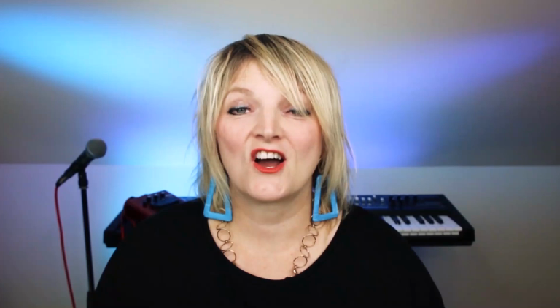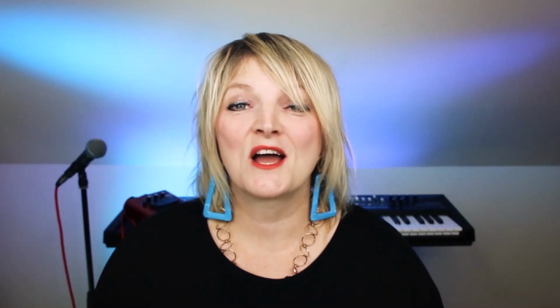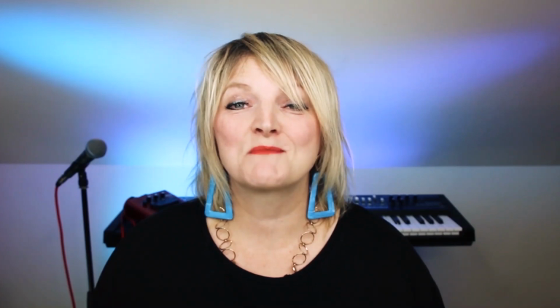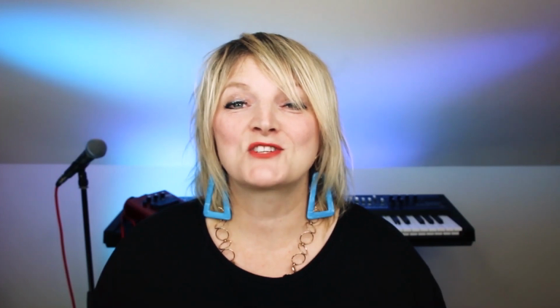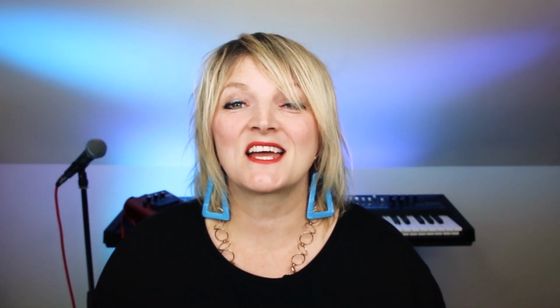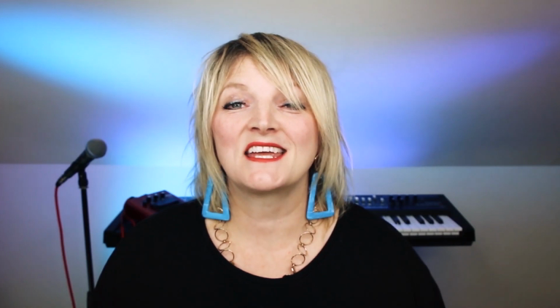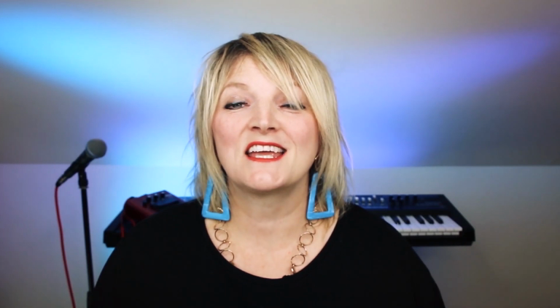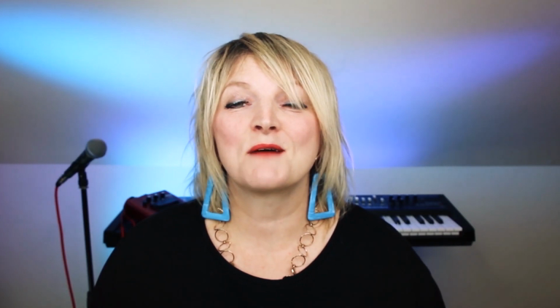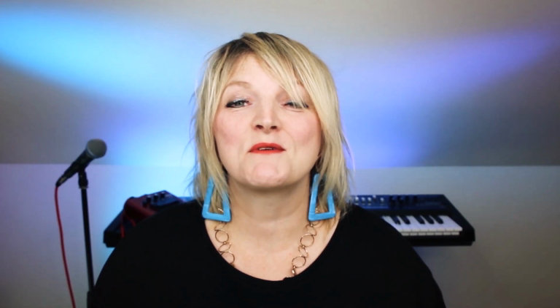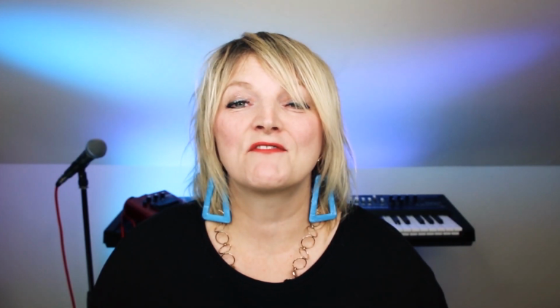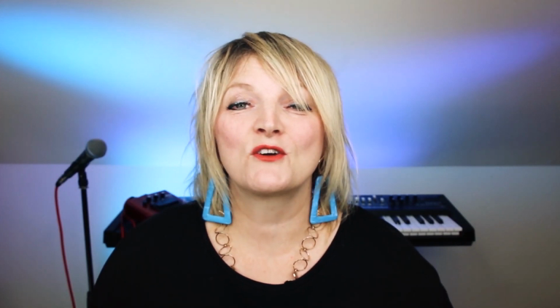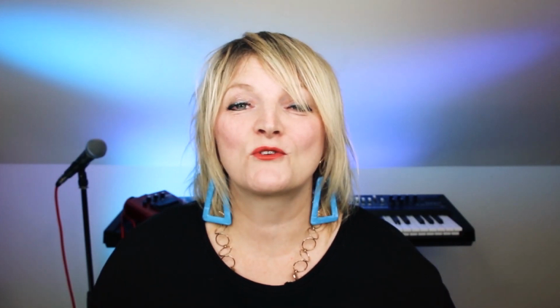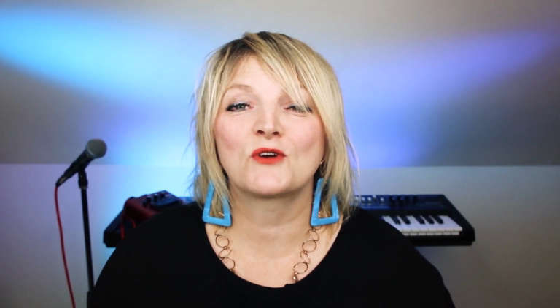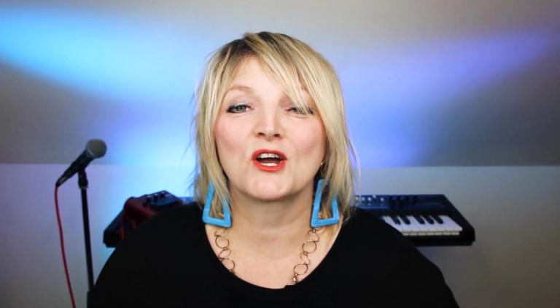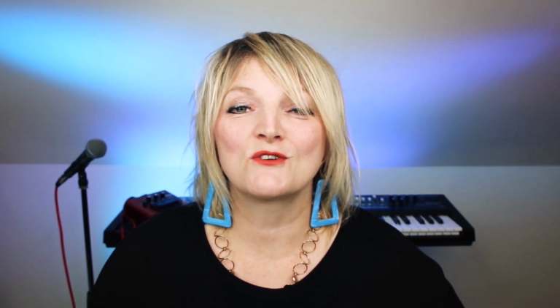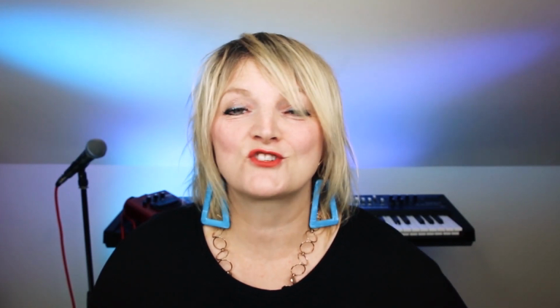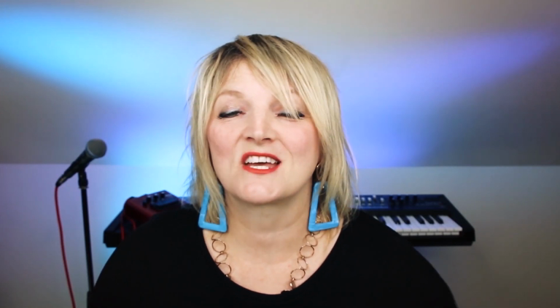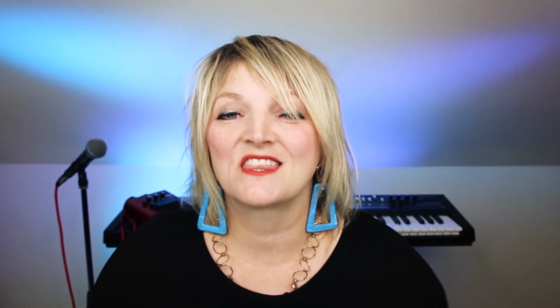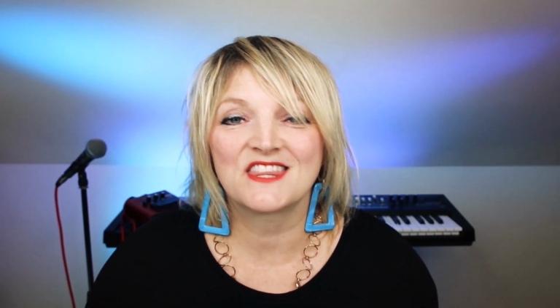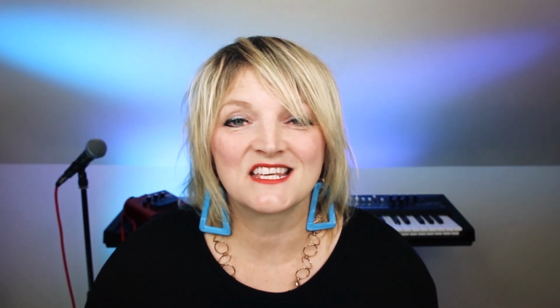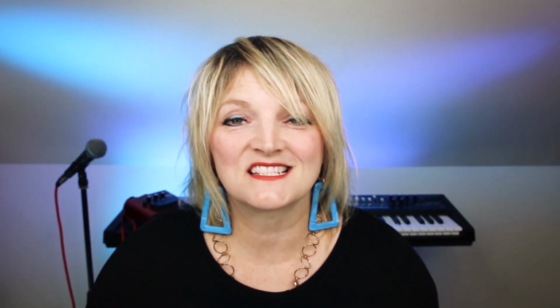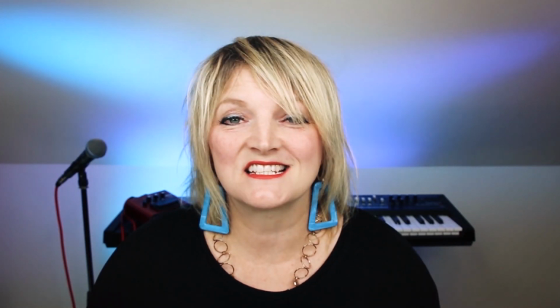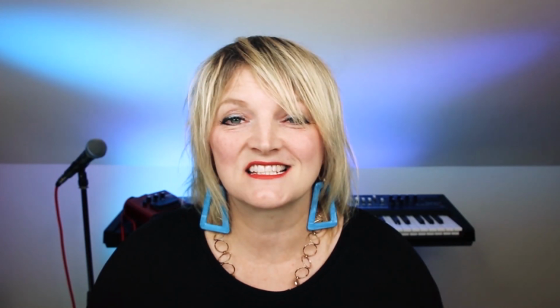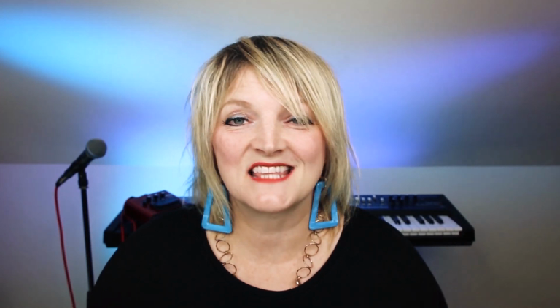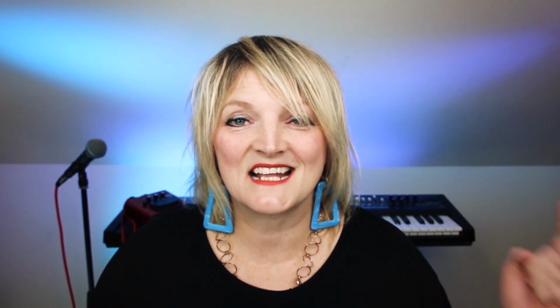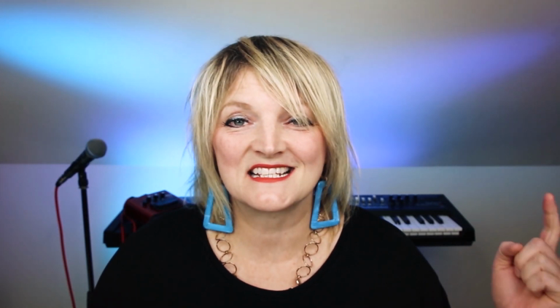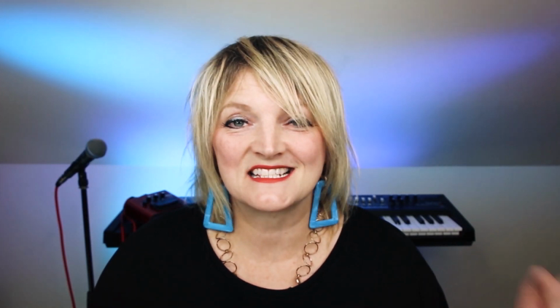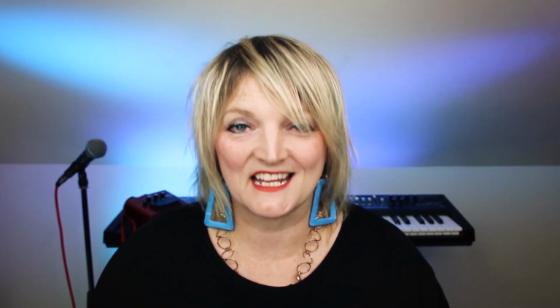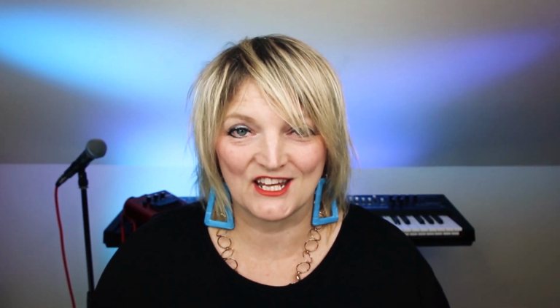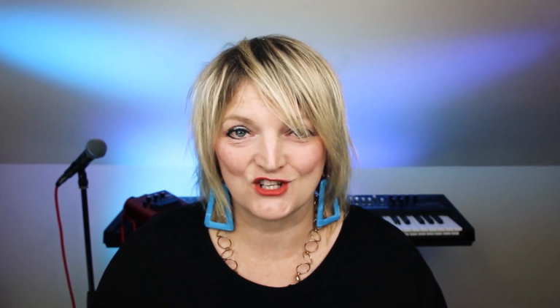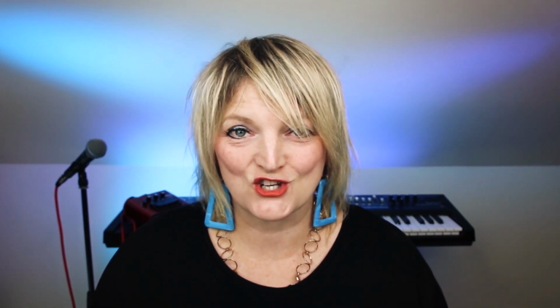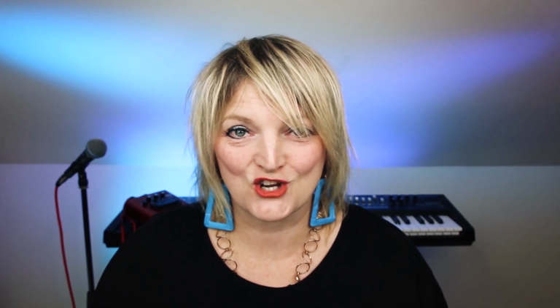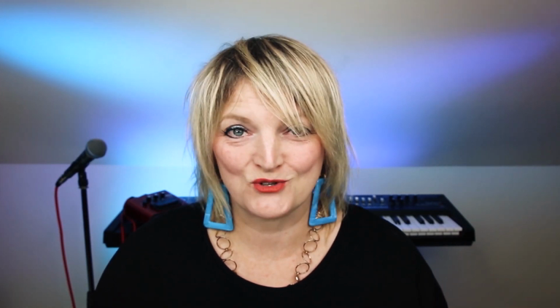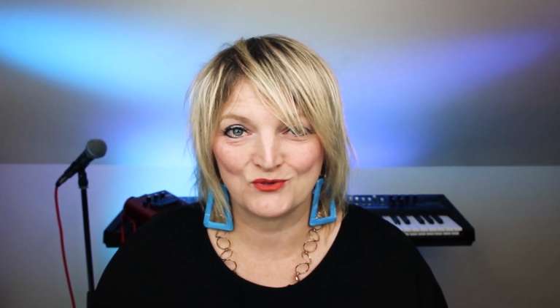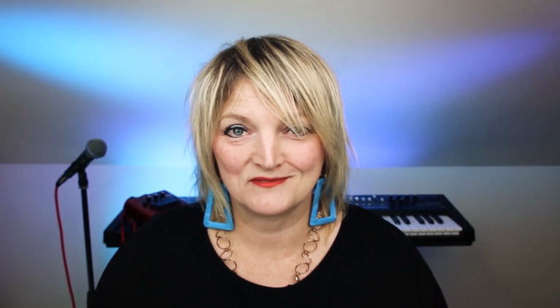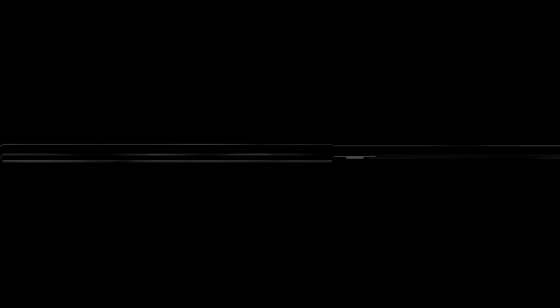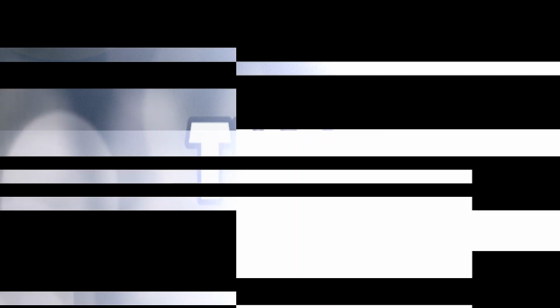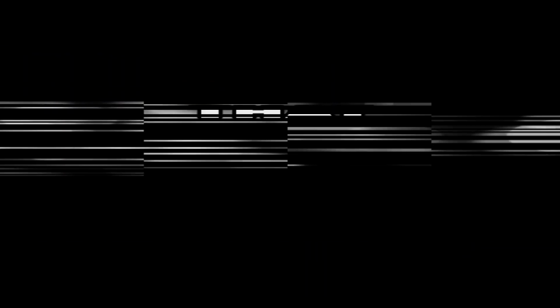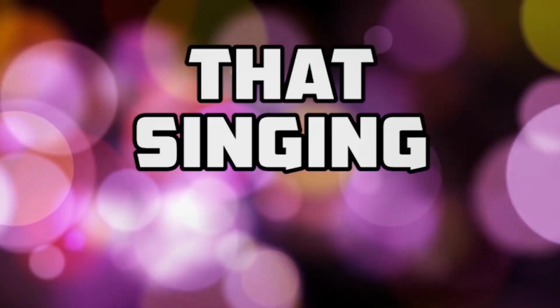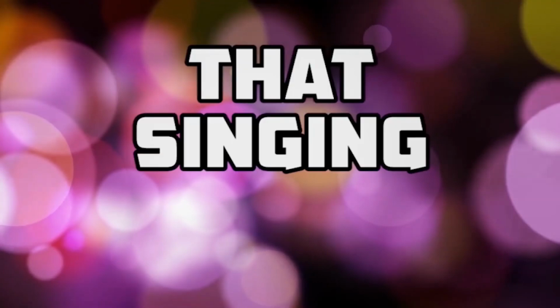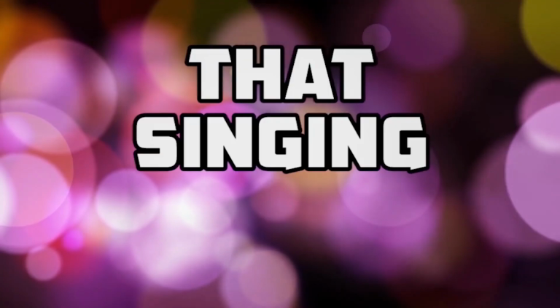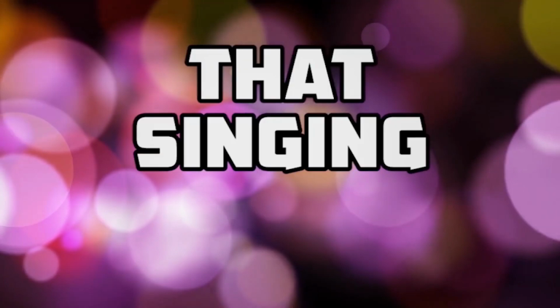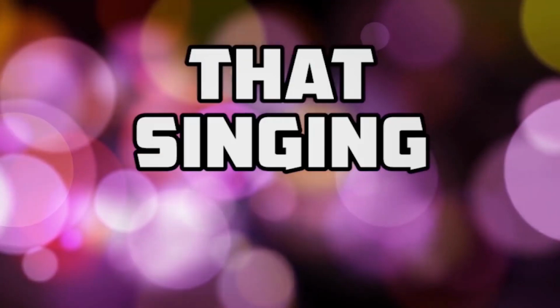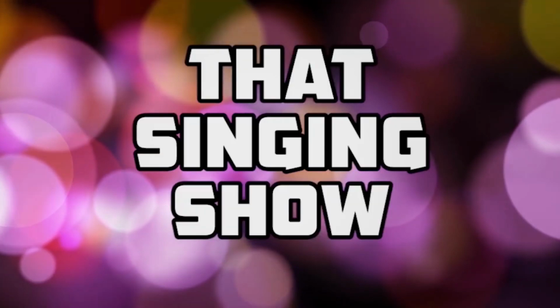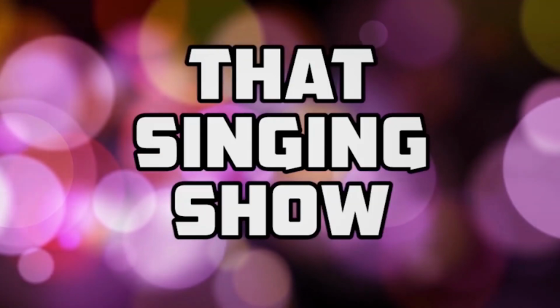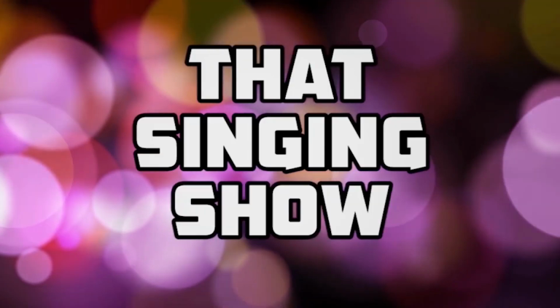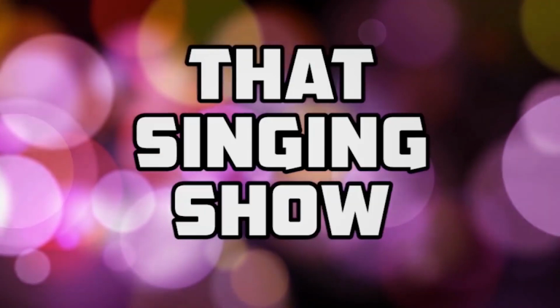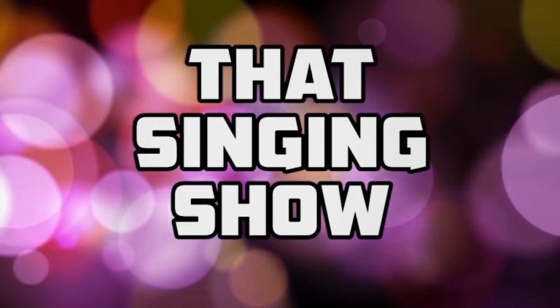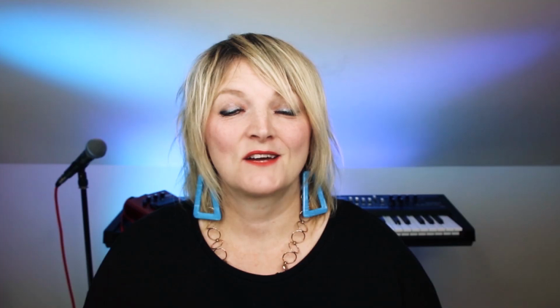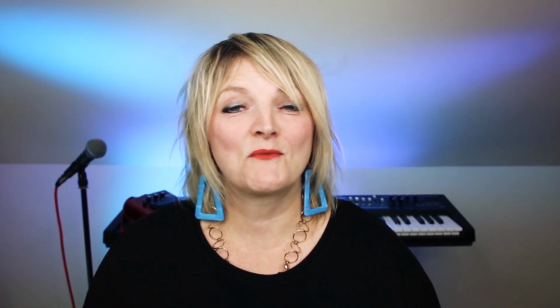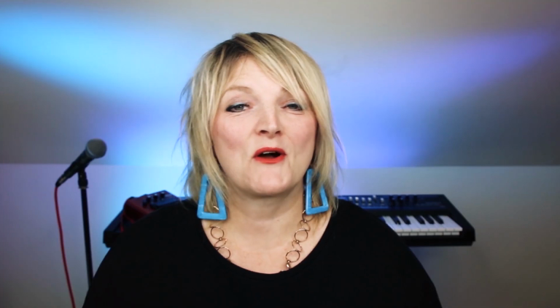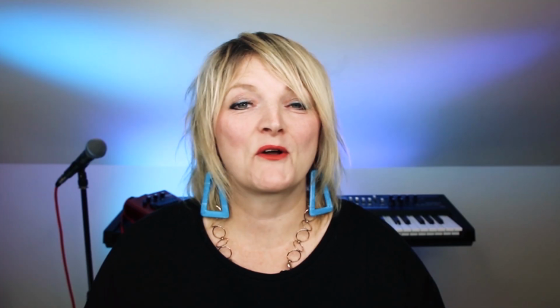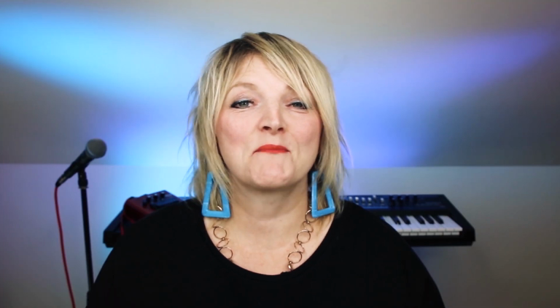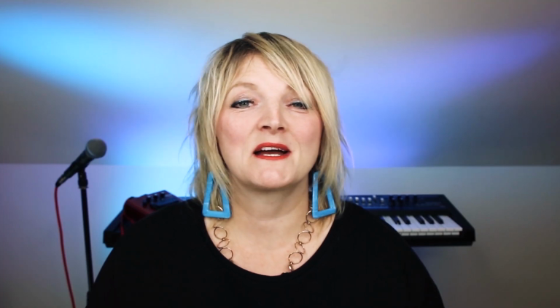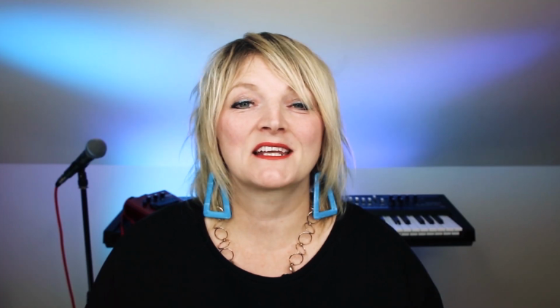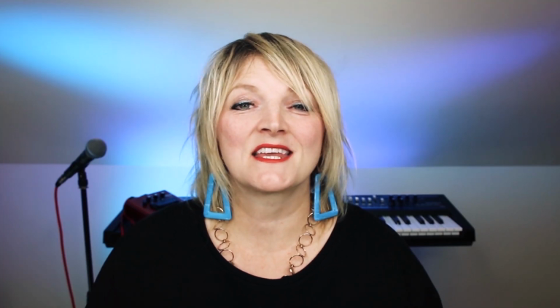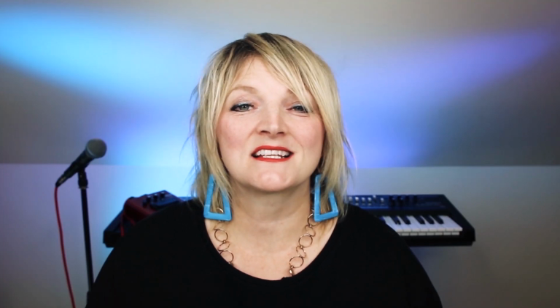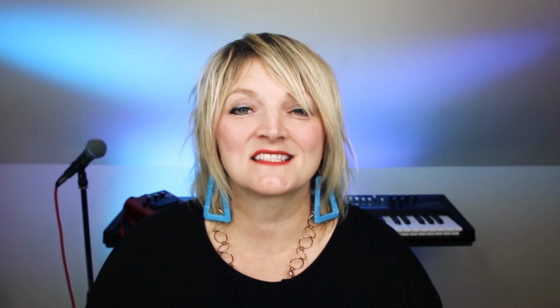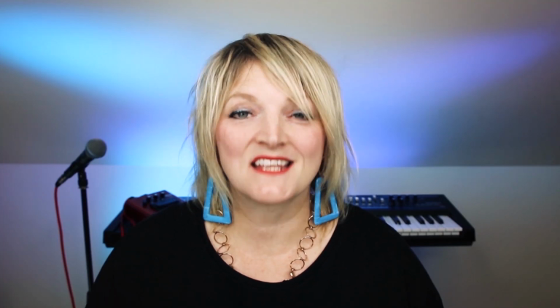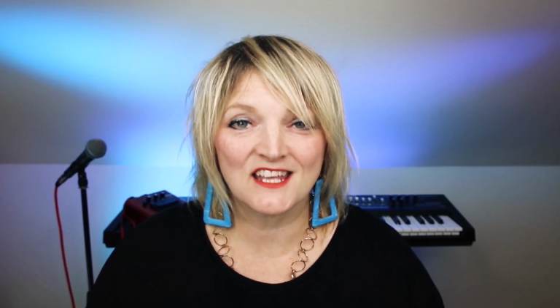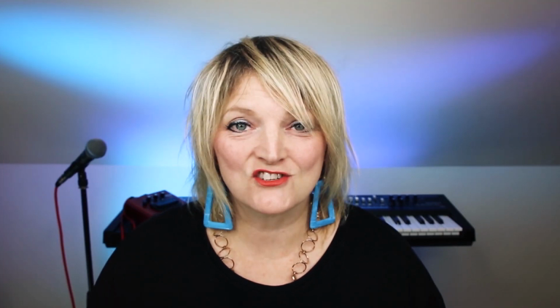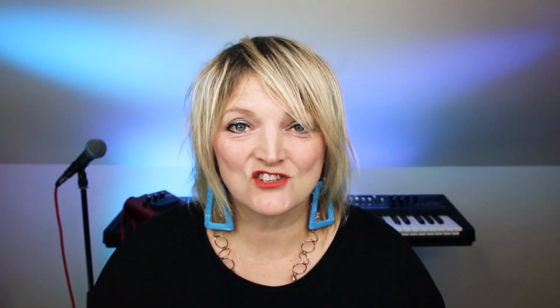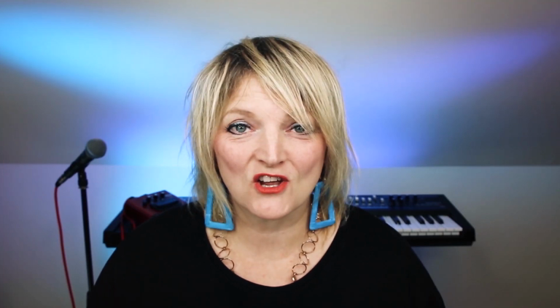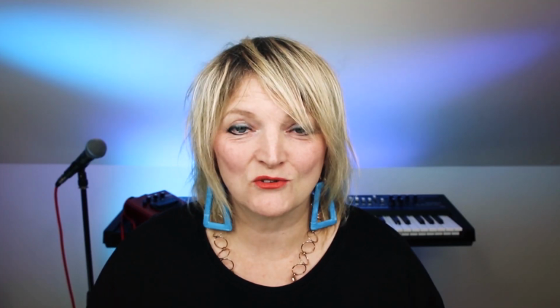Hi, I'm Jackie. I'm a vocal coach and this is That Singing Show. Welcome back to That Singing Show.